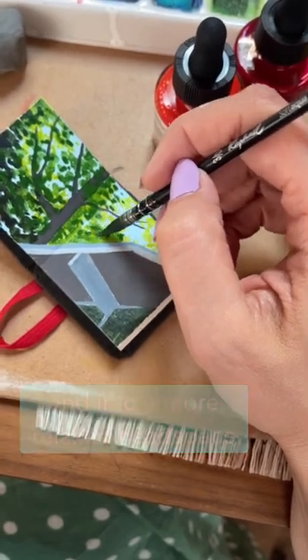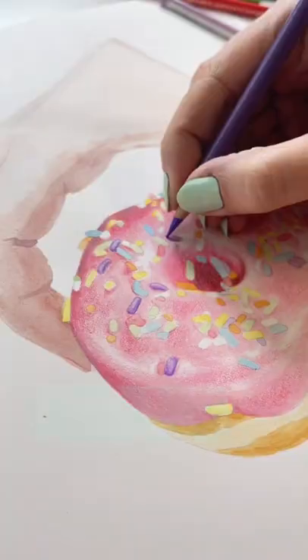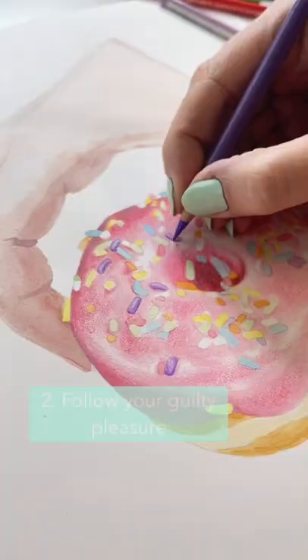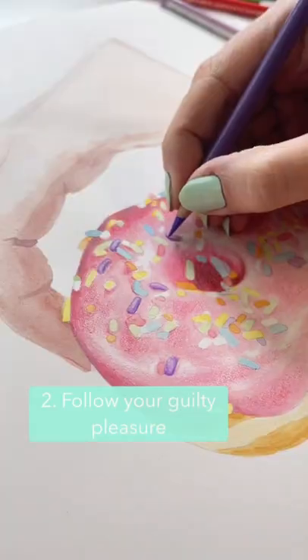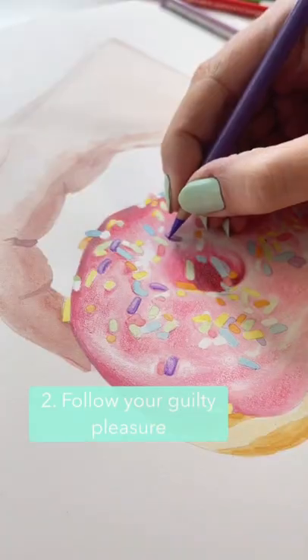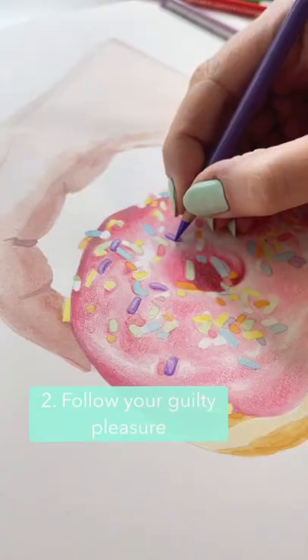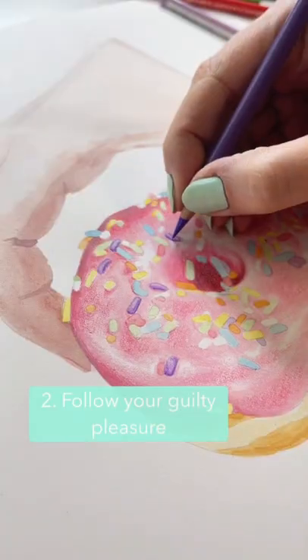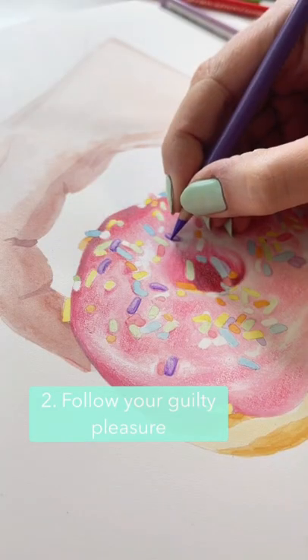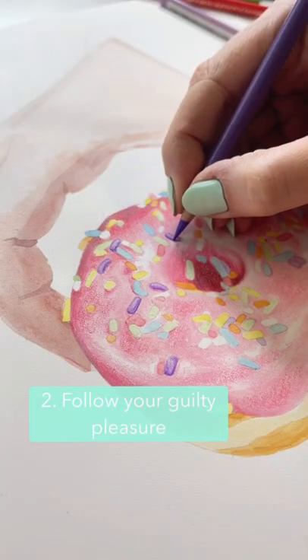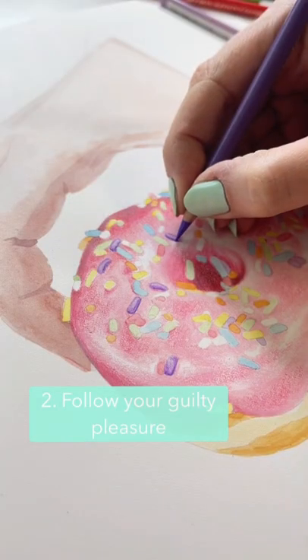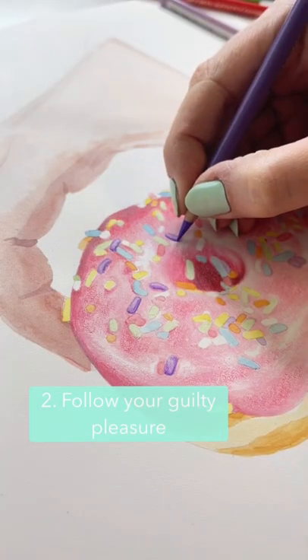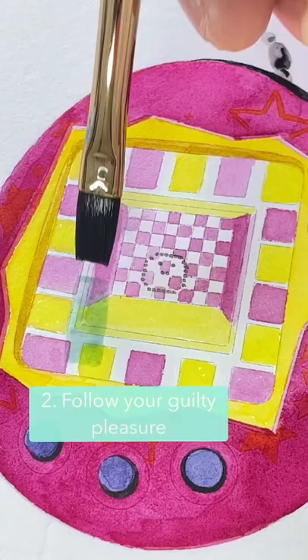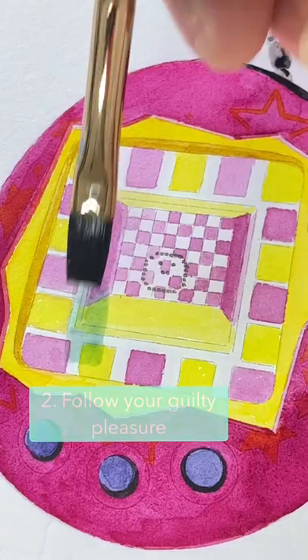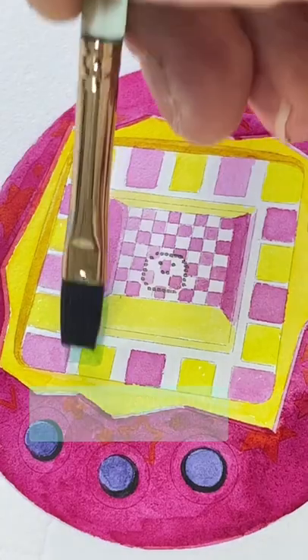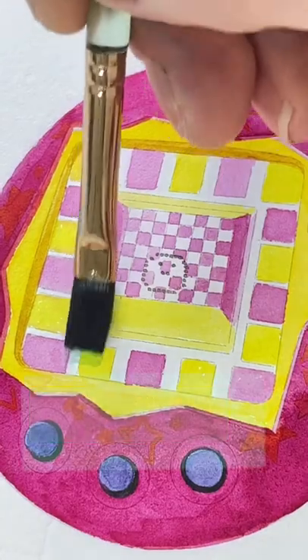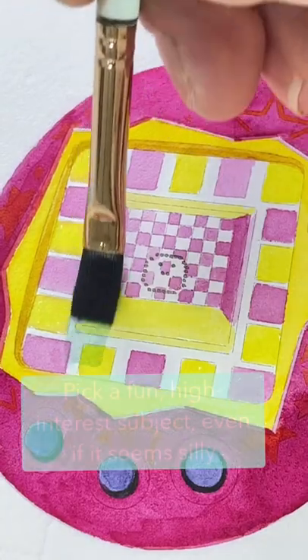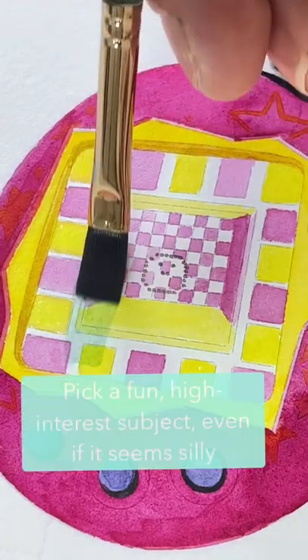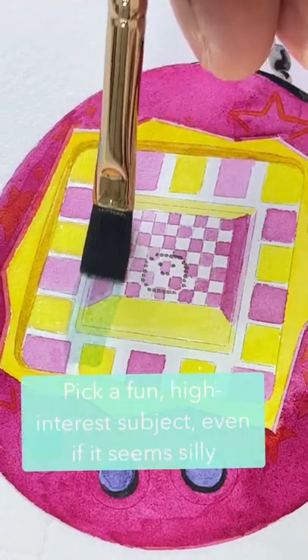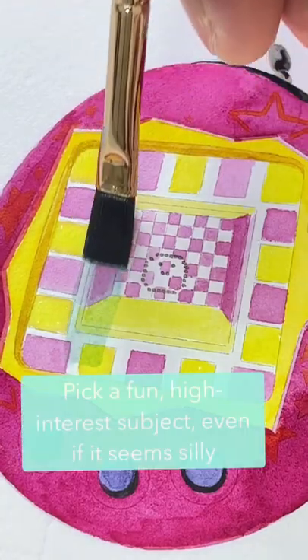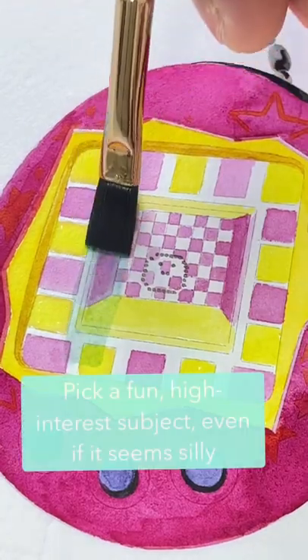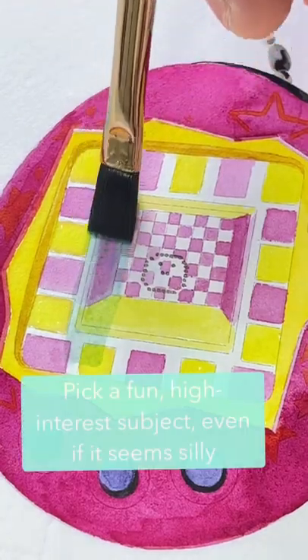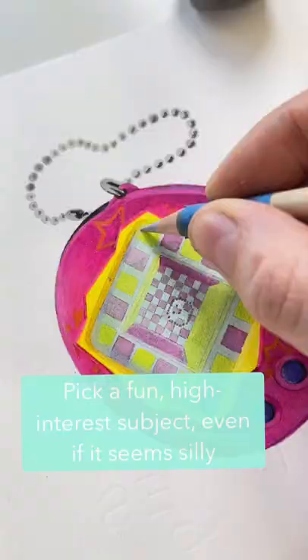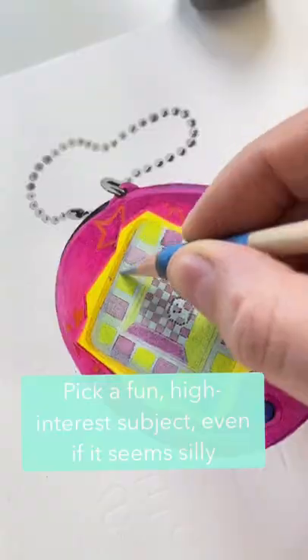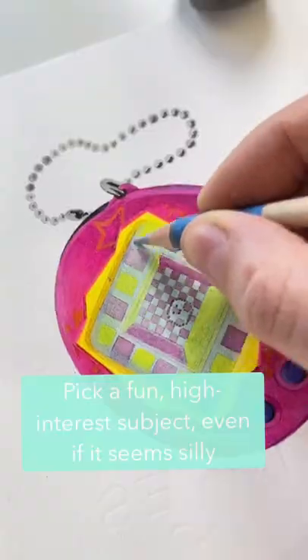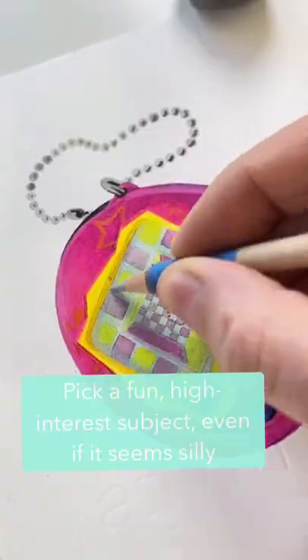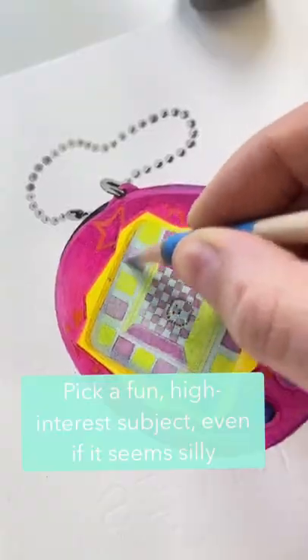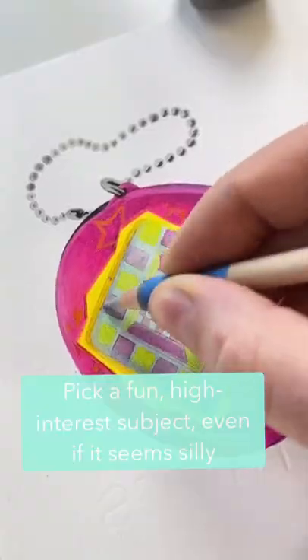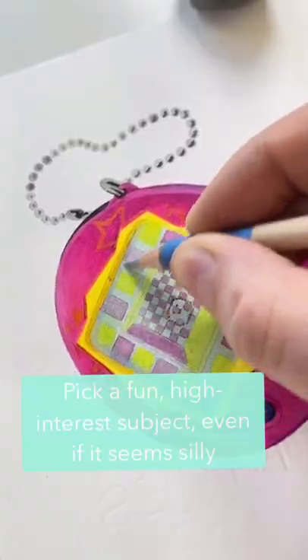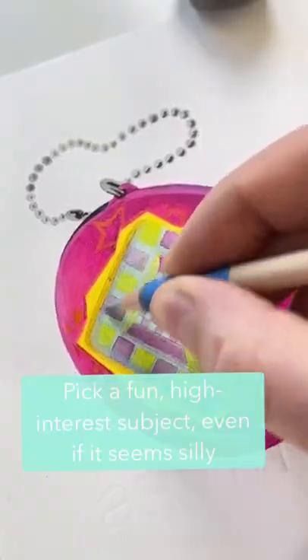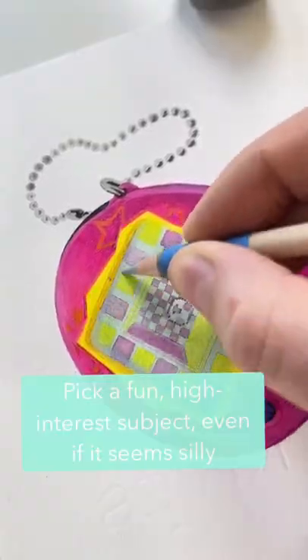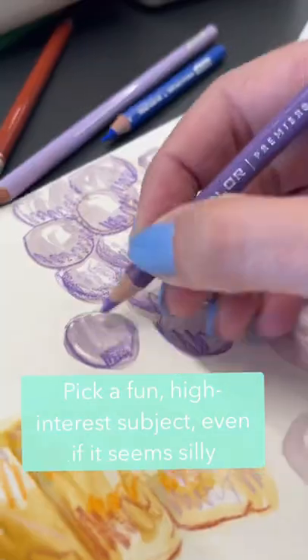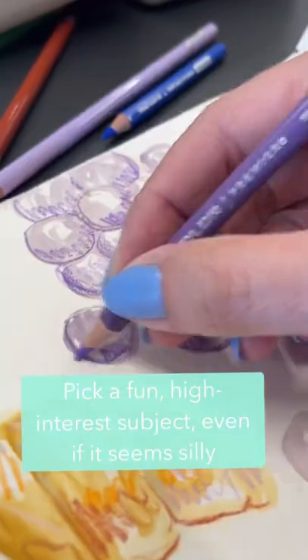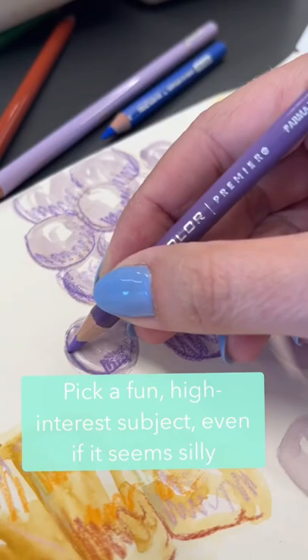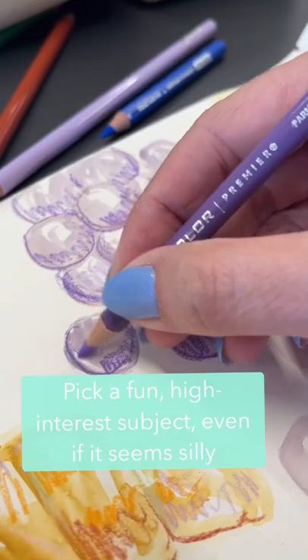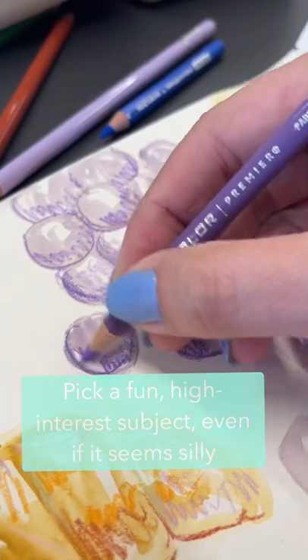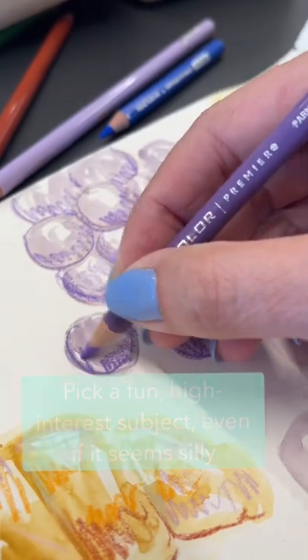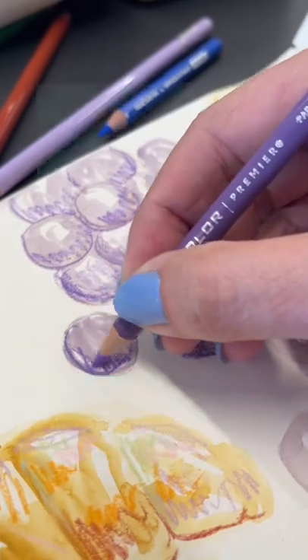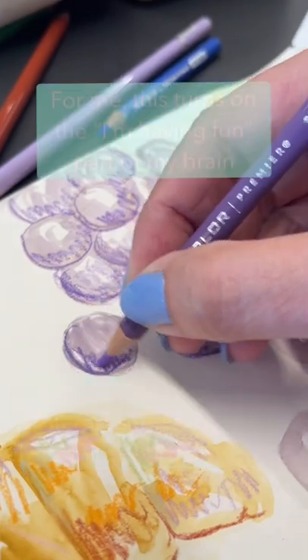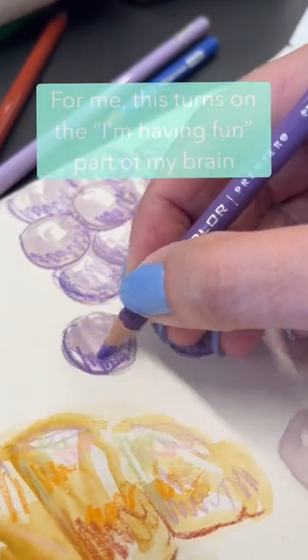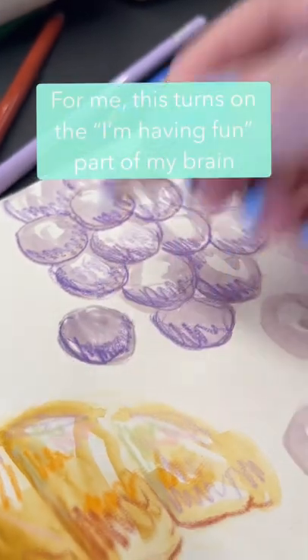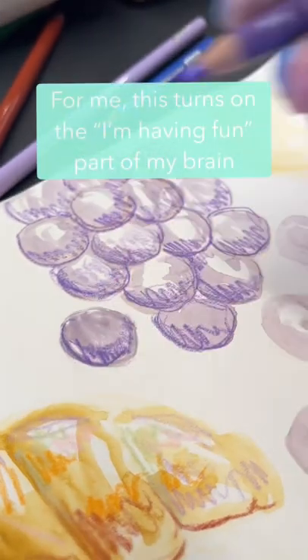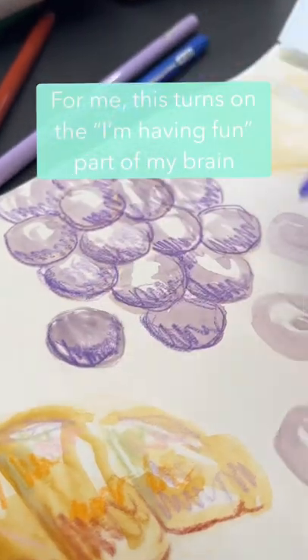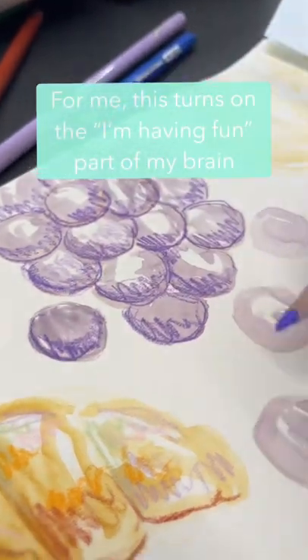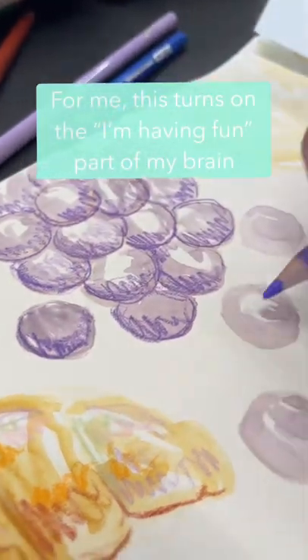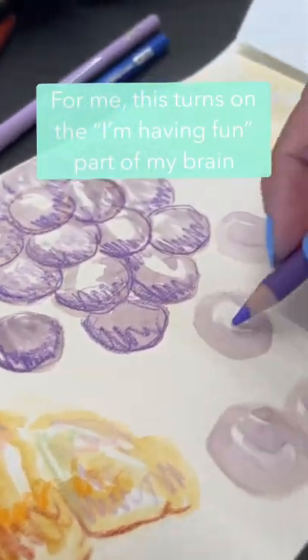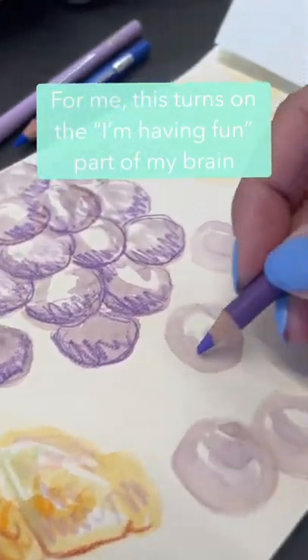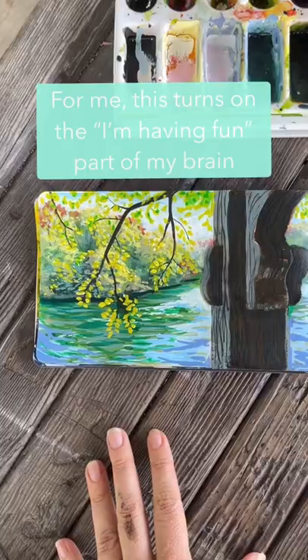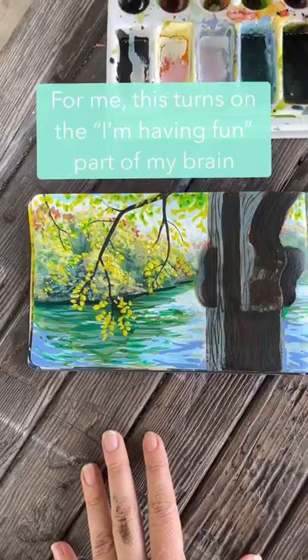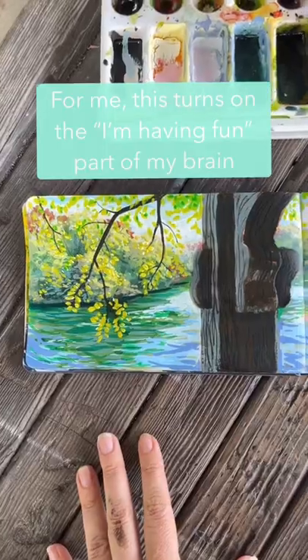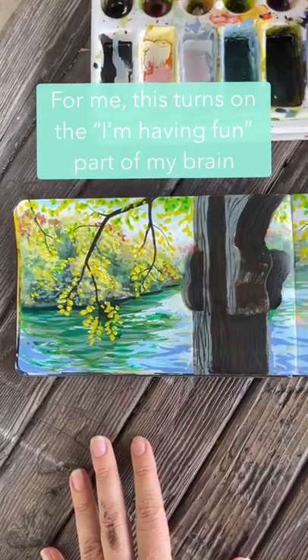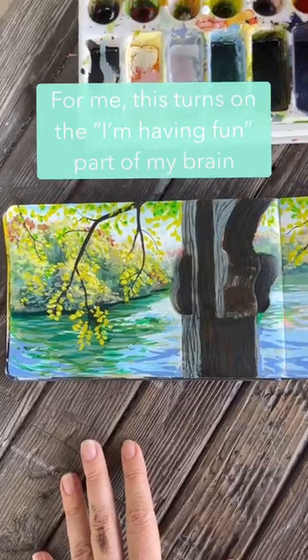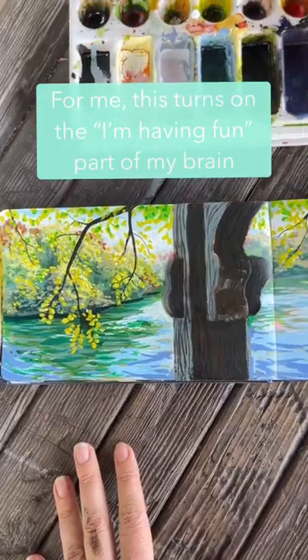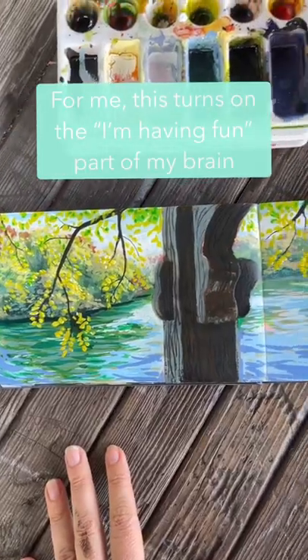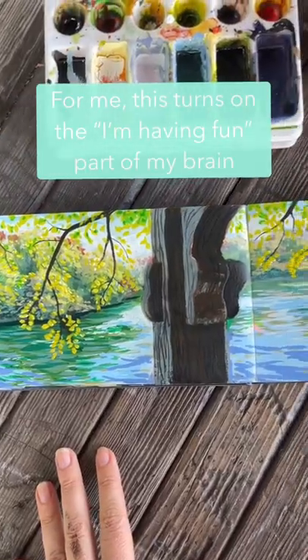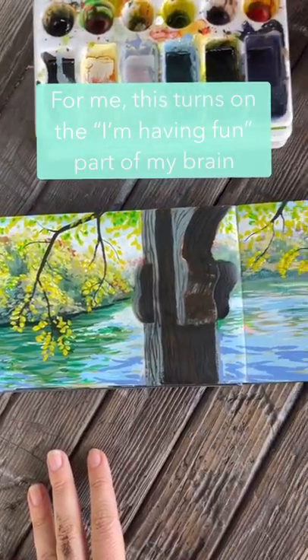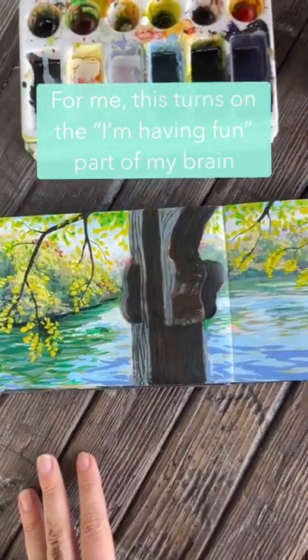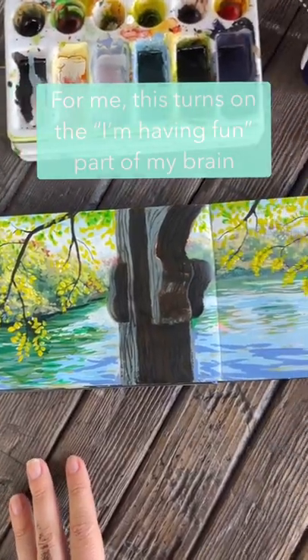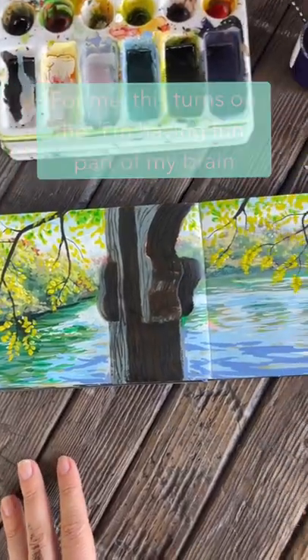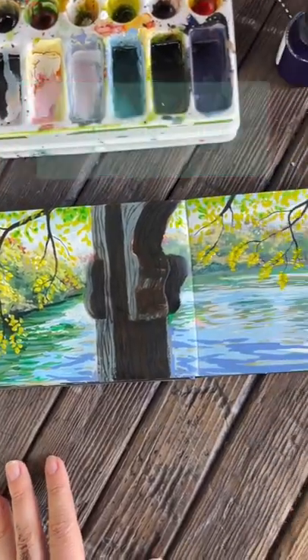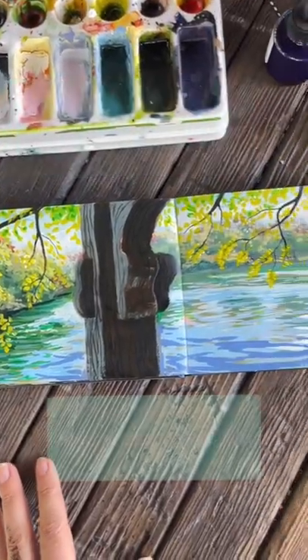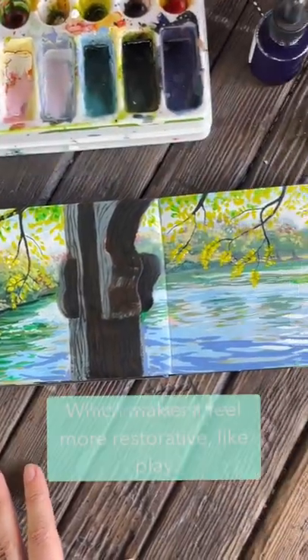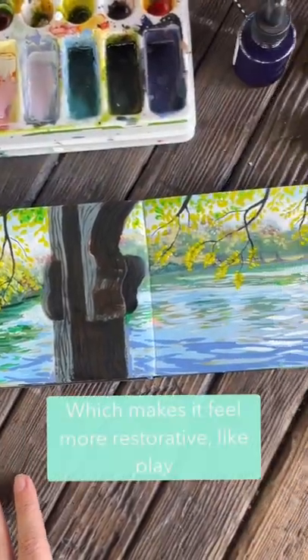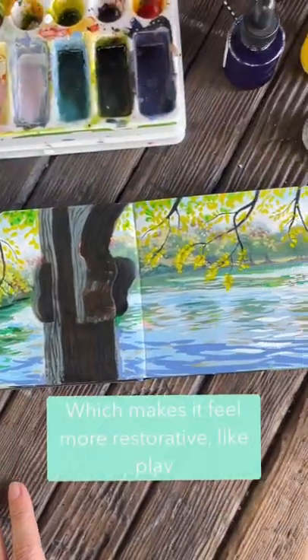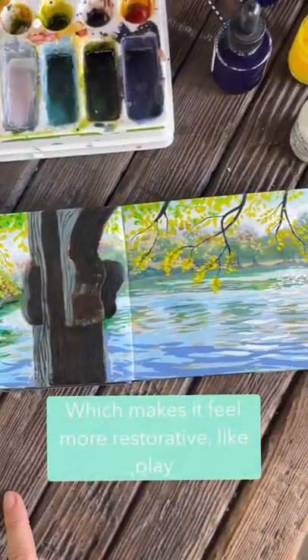Number two: follow your guilty pleasure. Pick a subject that you're interested in, even if it seems silly to make art about it. For me, doing this helps to harness the "this is fun" part of my brain.